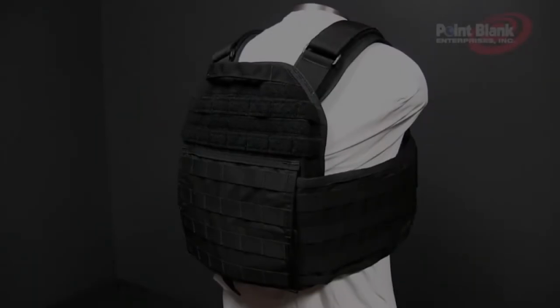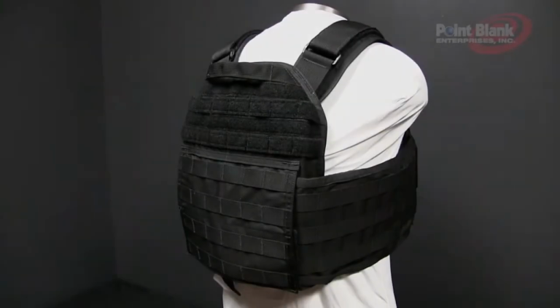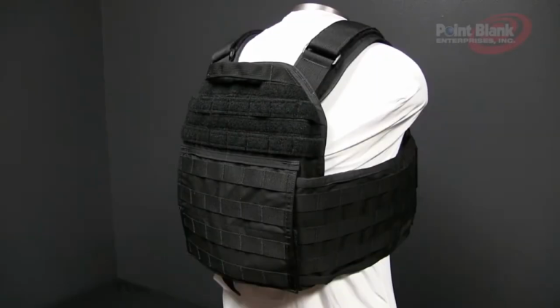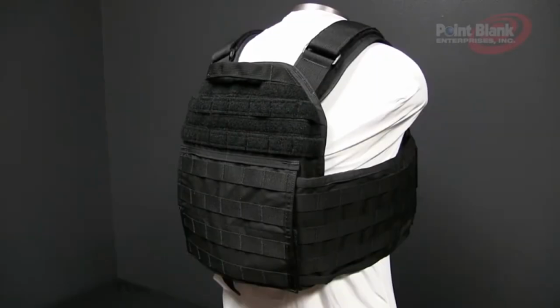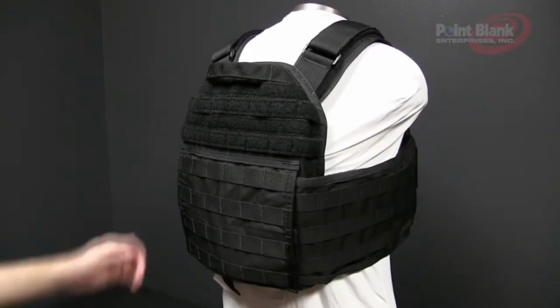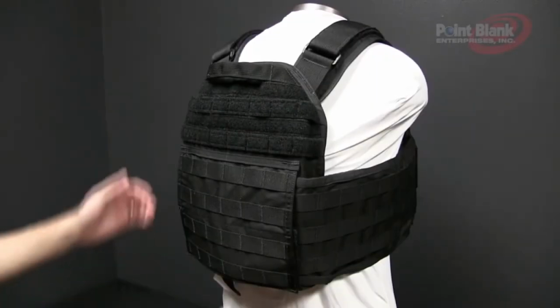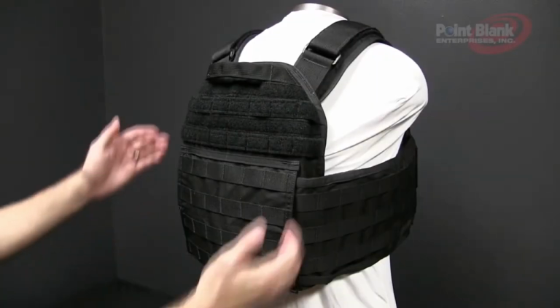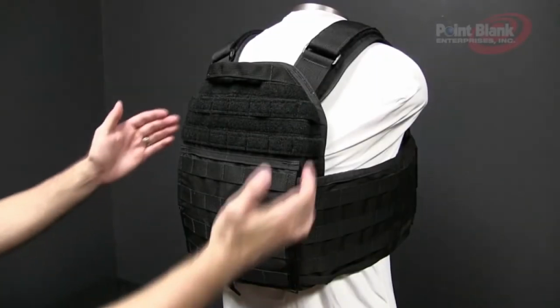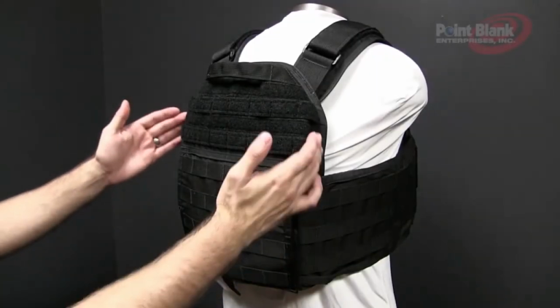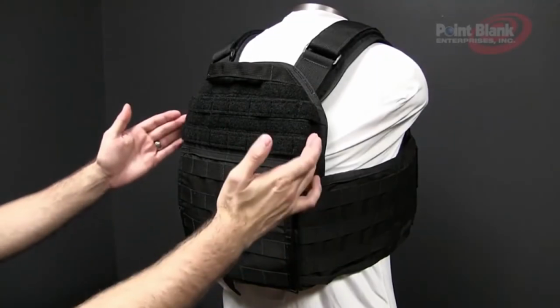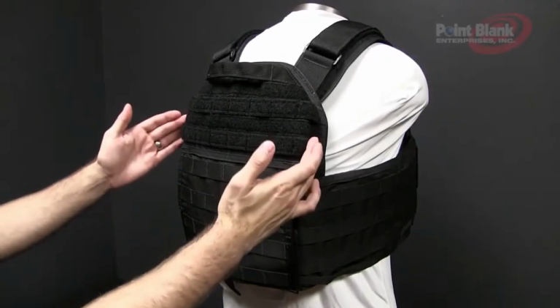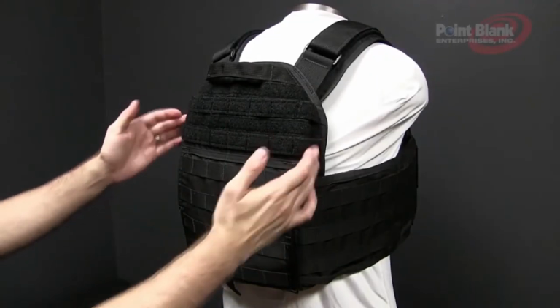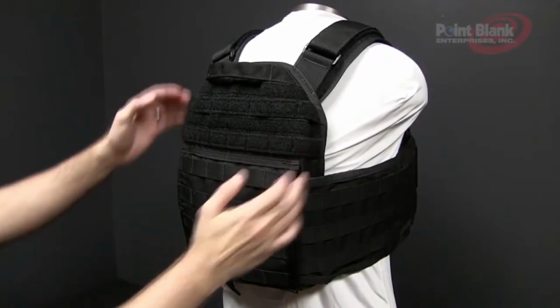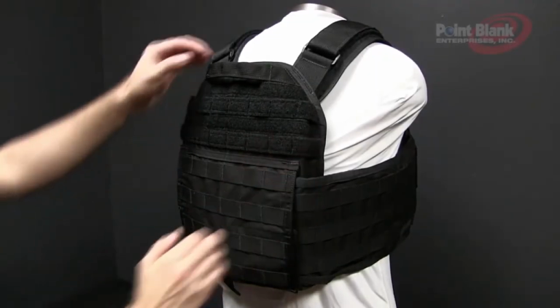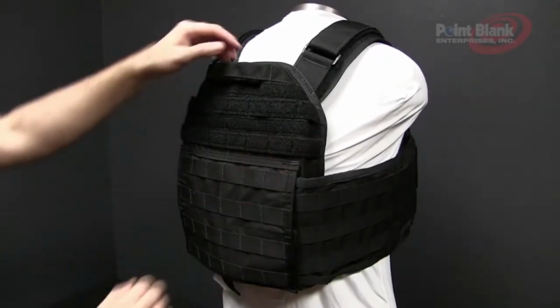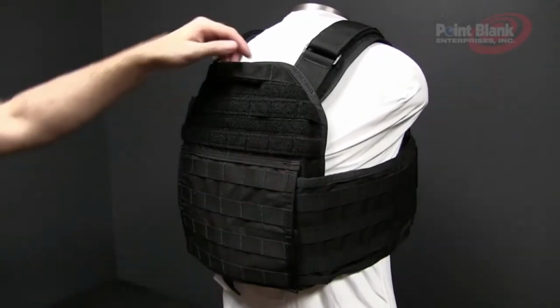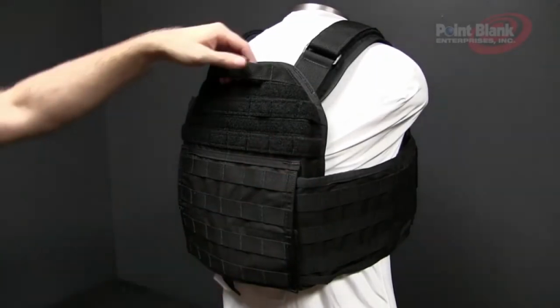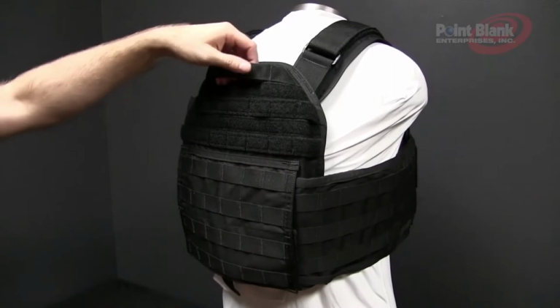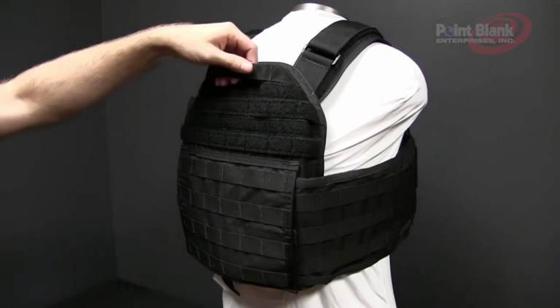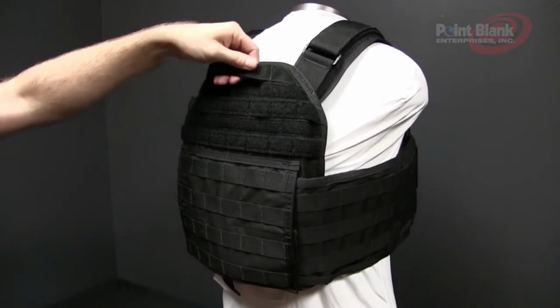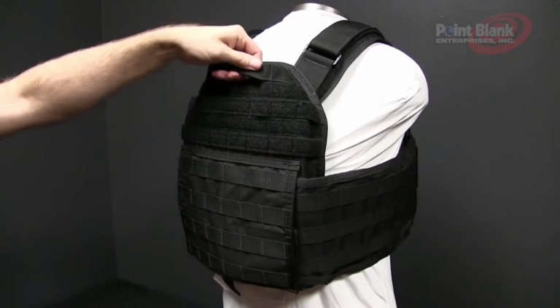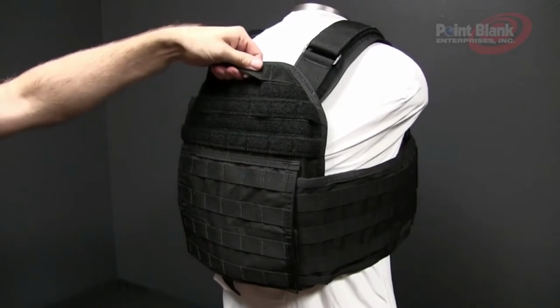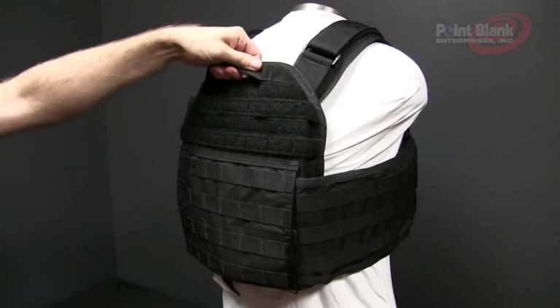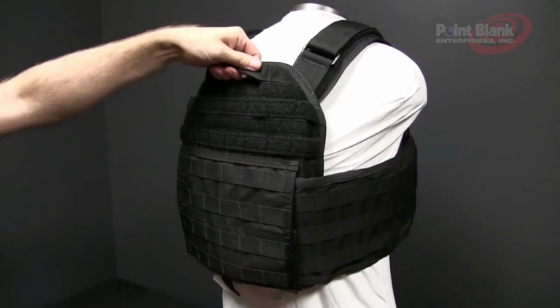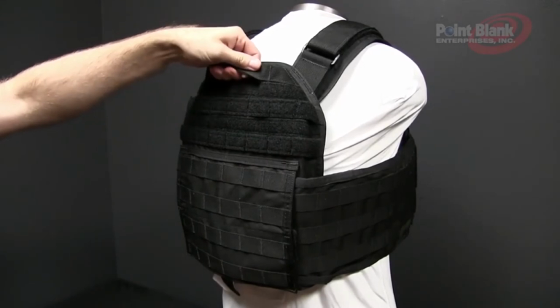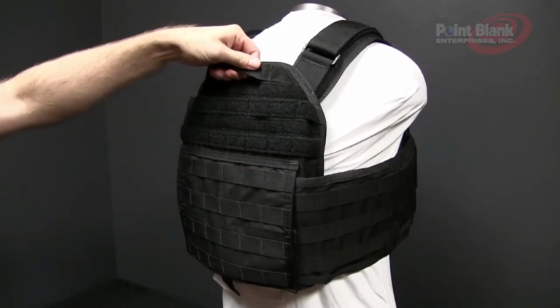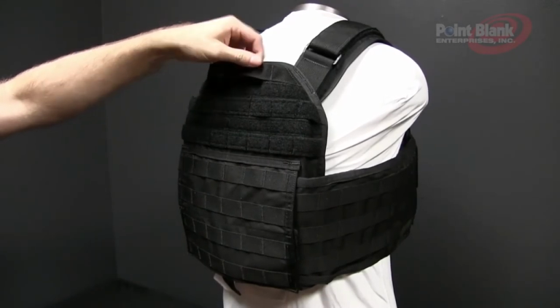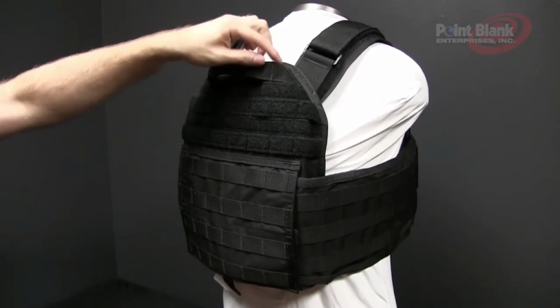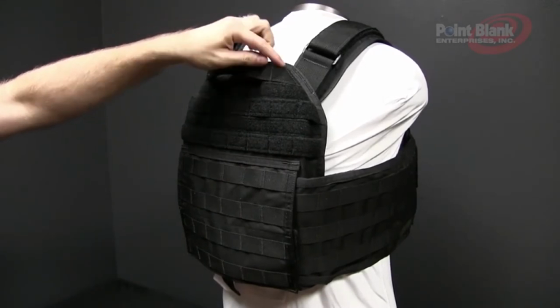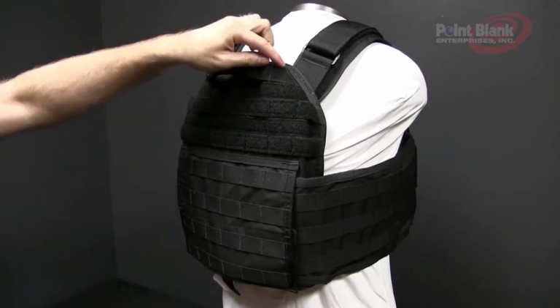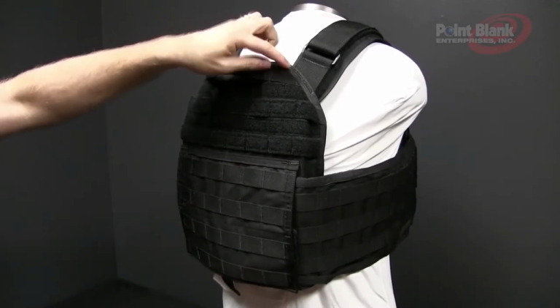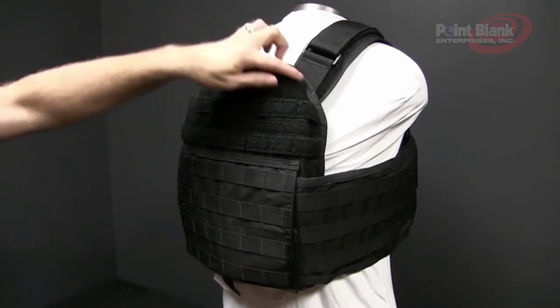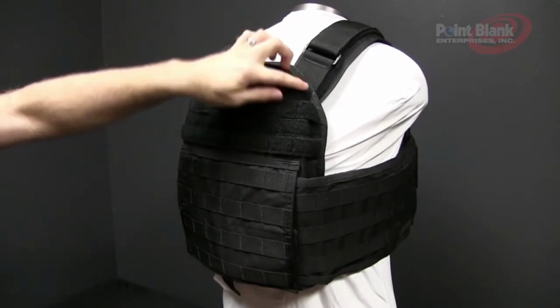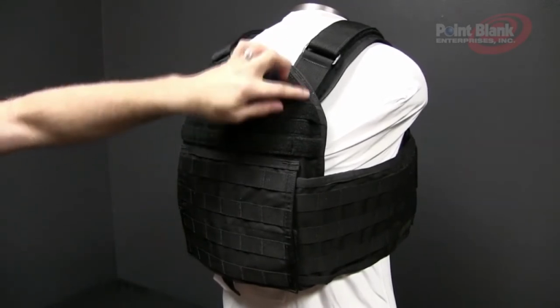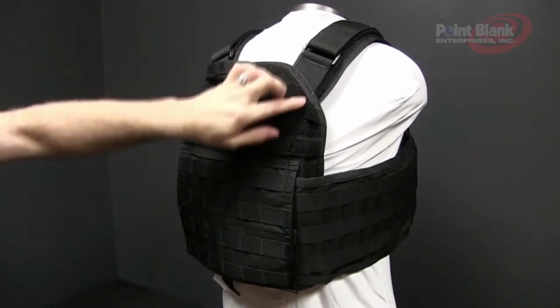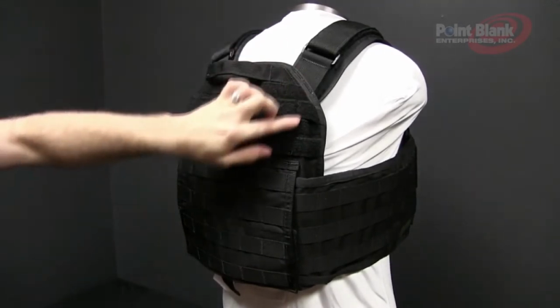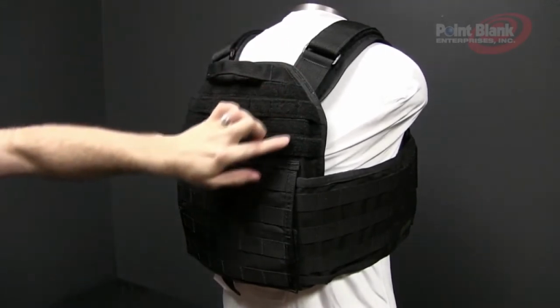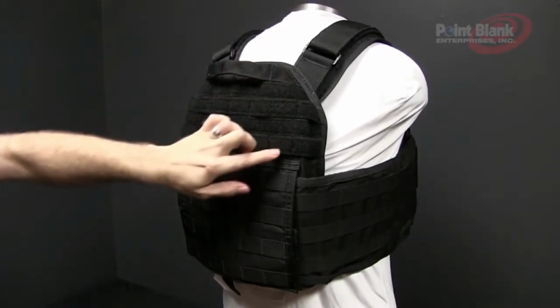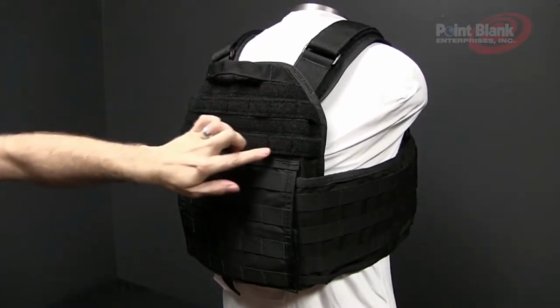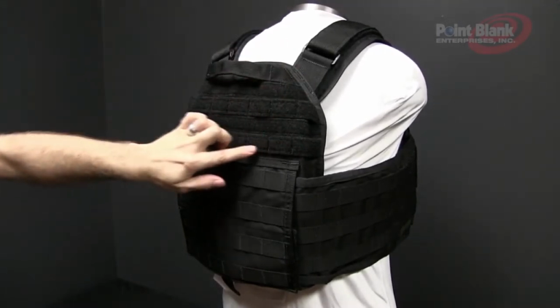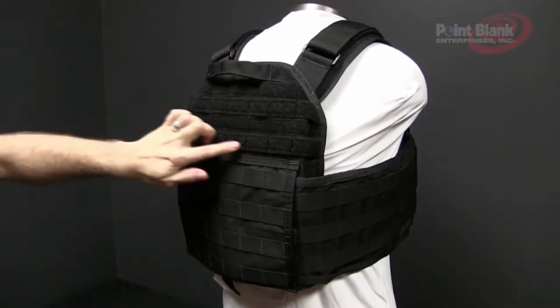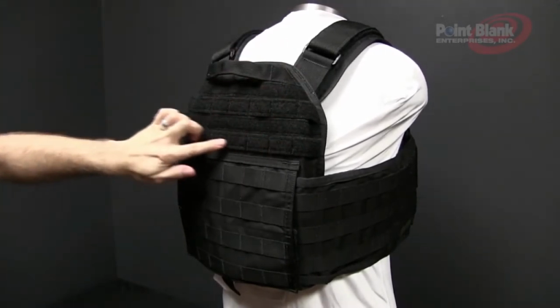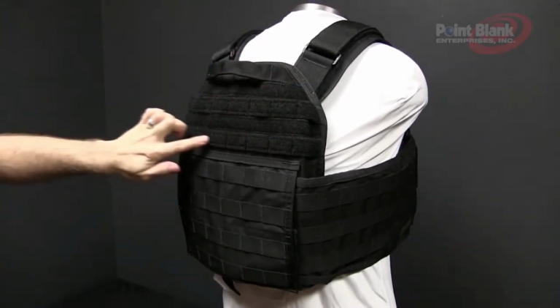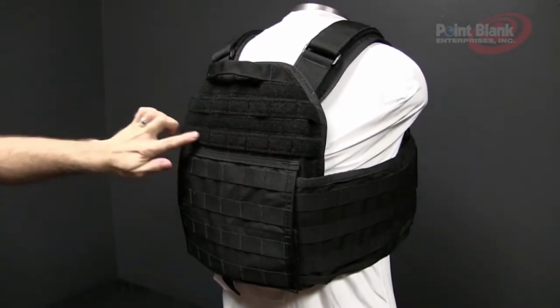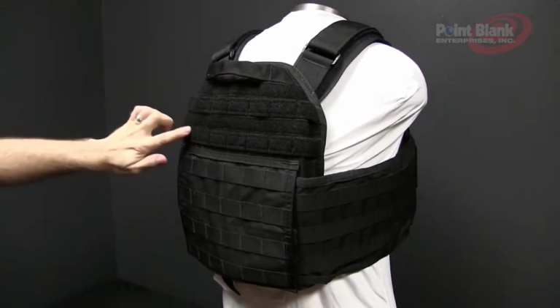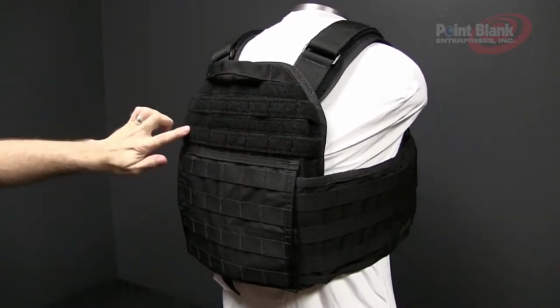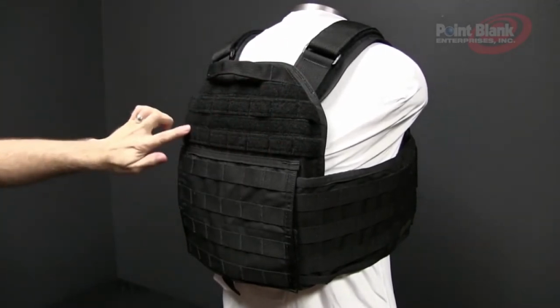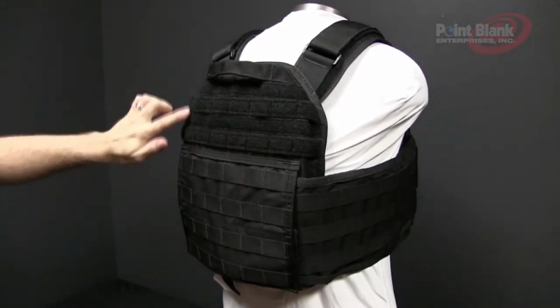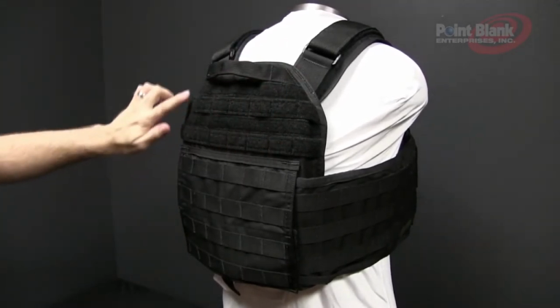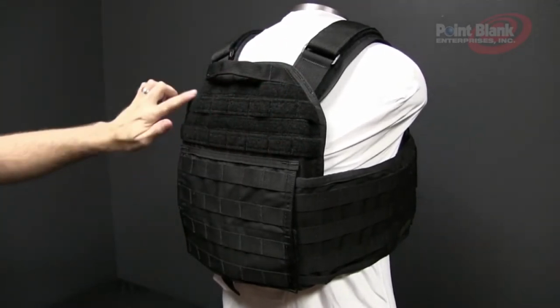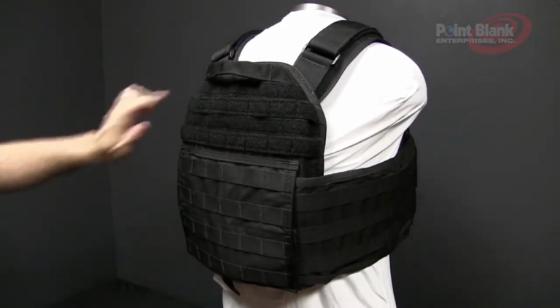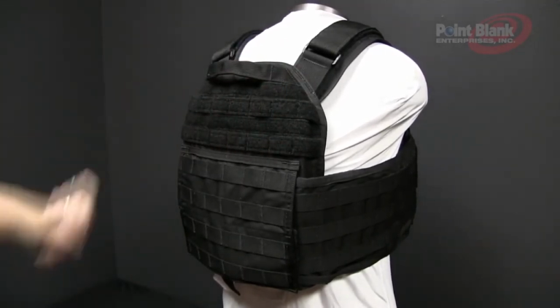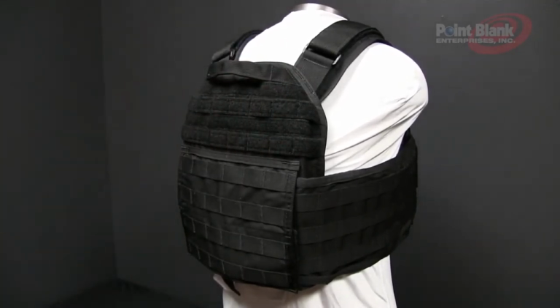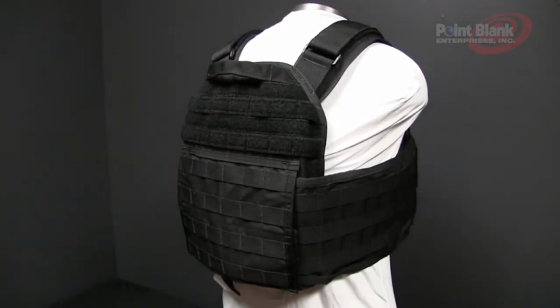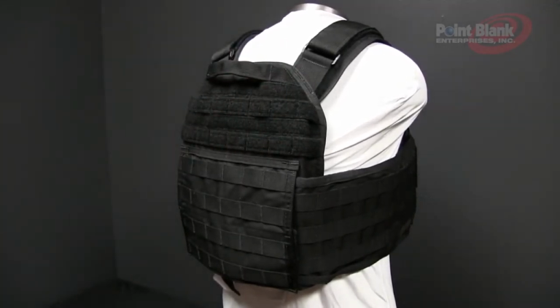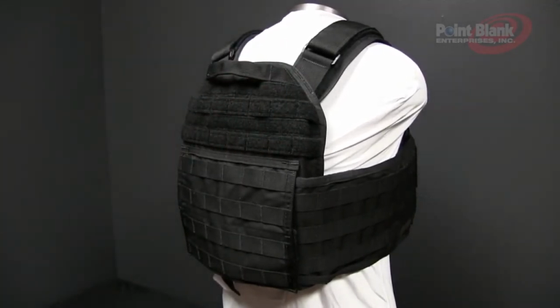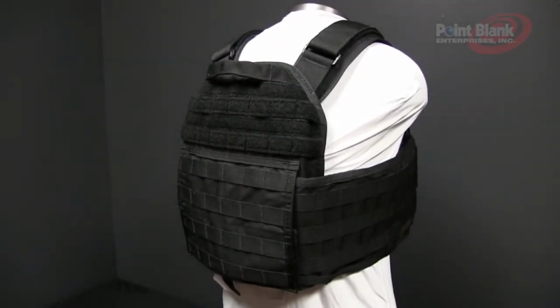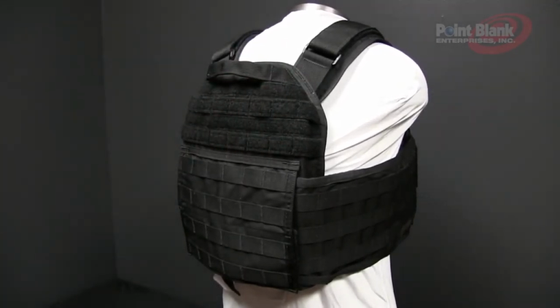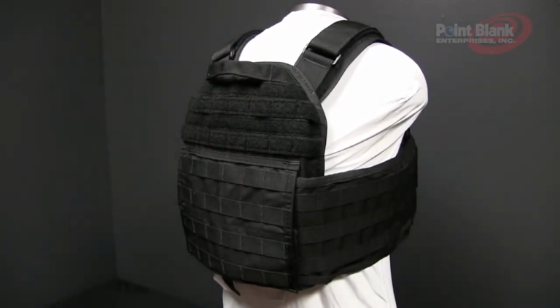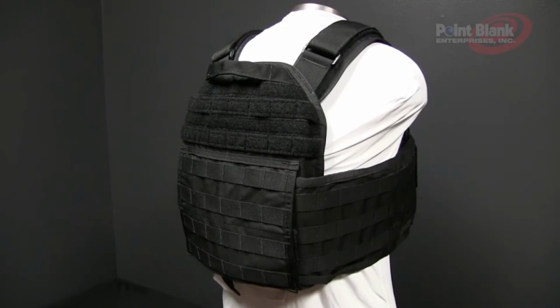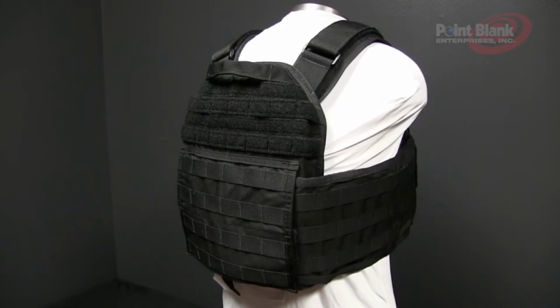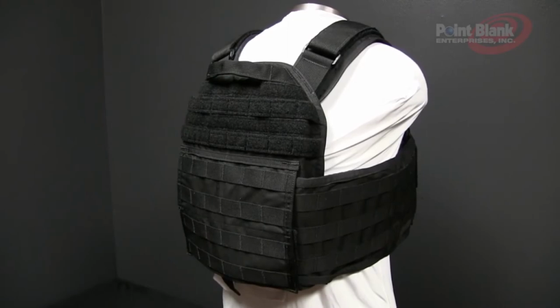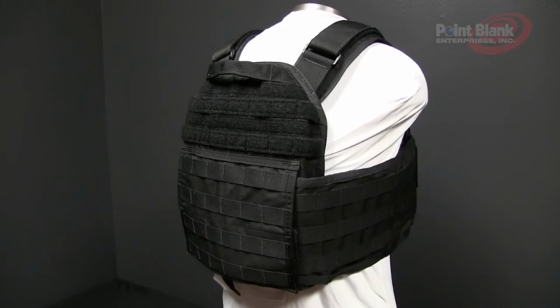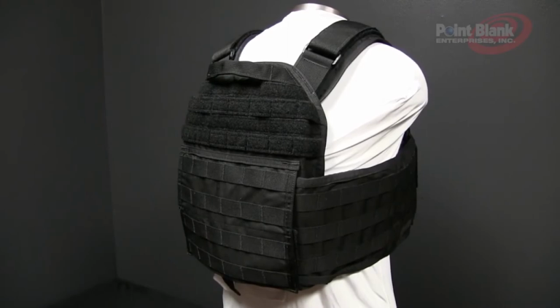On the back of the FRK360 you'll notice that there is a drag handle that is reinforced and stitched underneath all the webbing, MOLLE, and bar tacks.